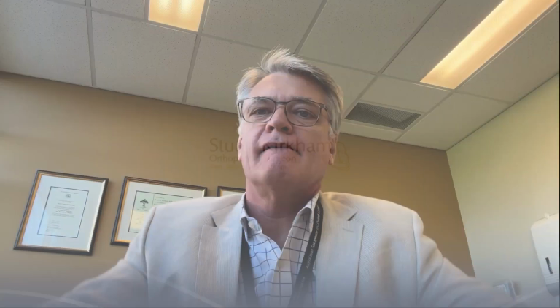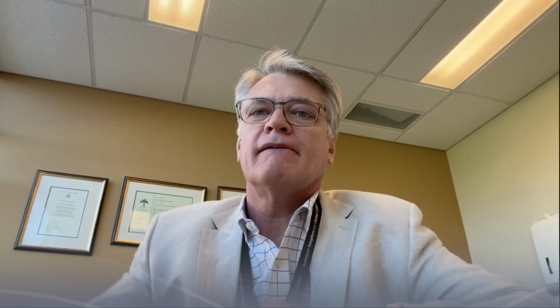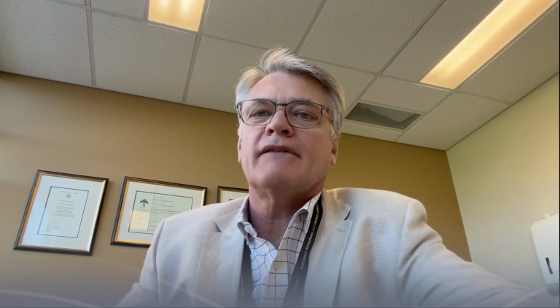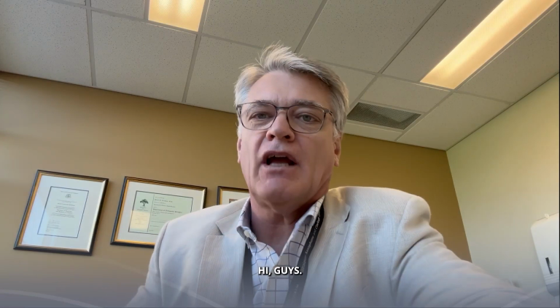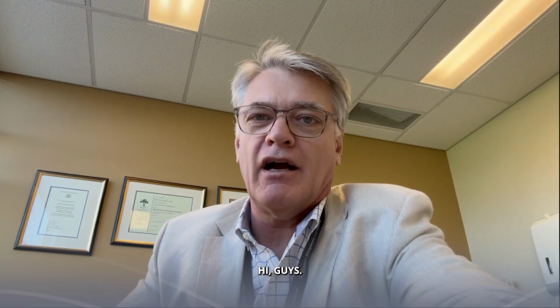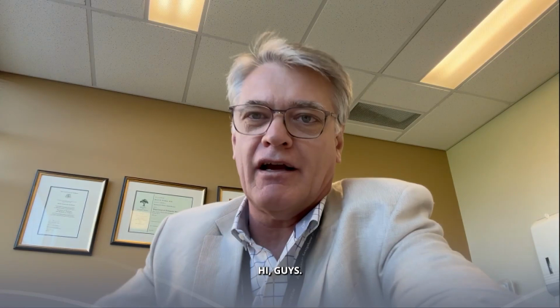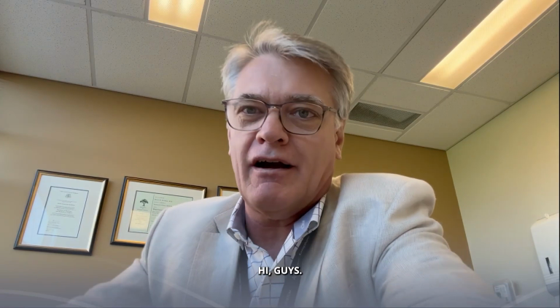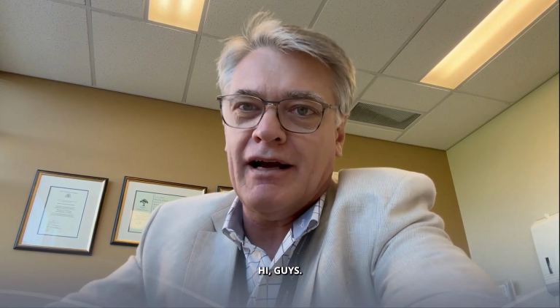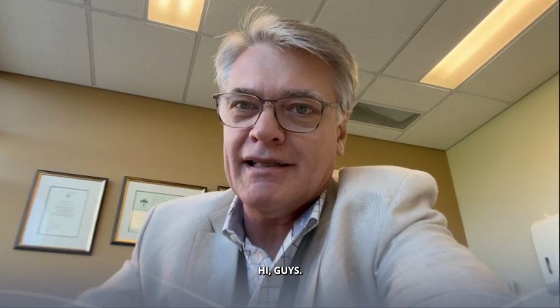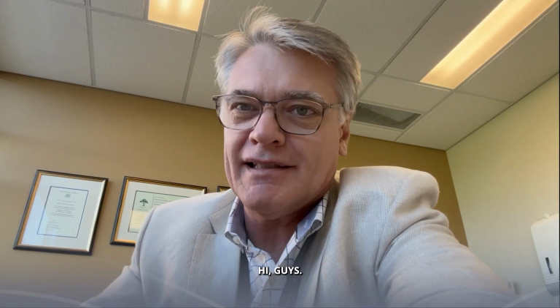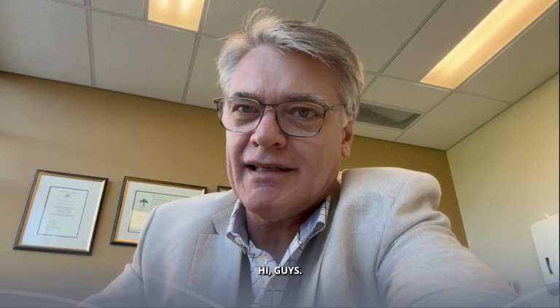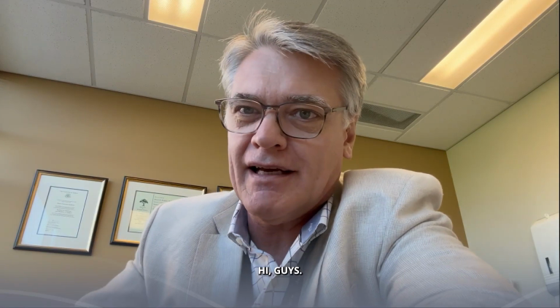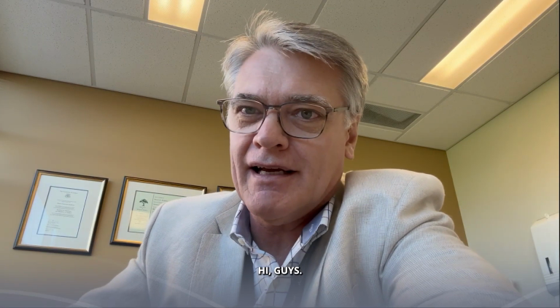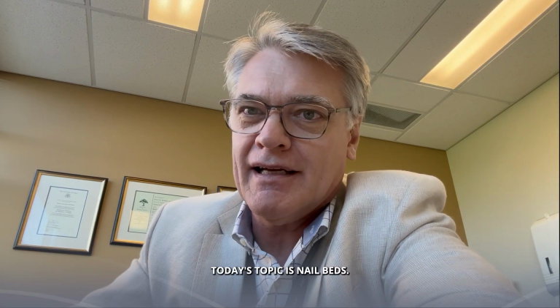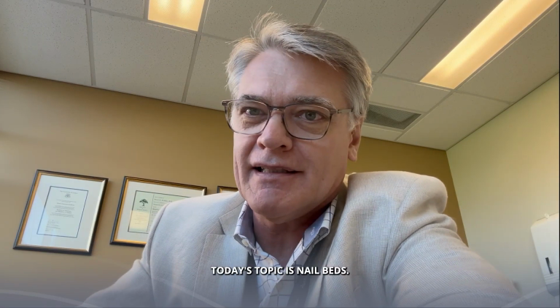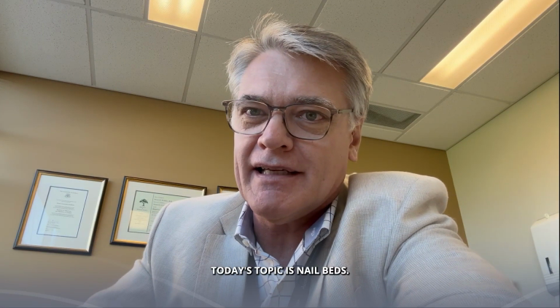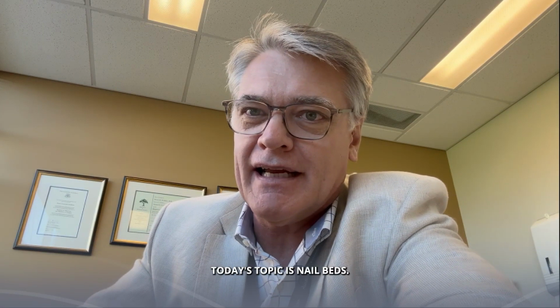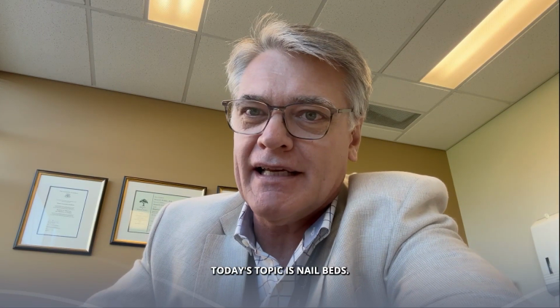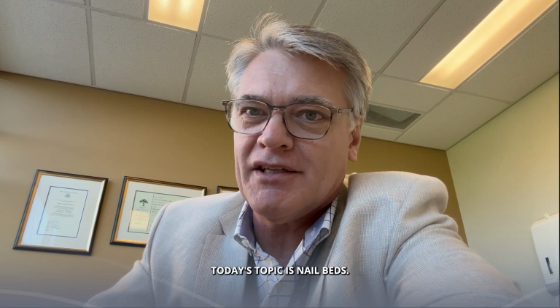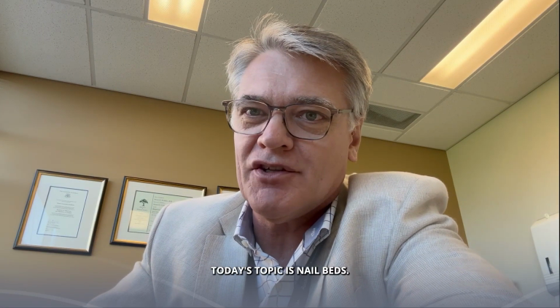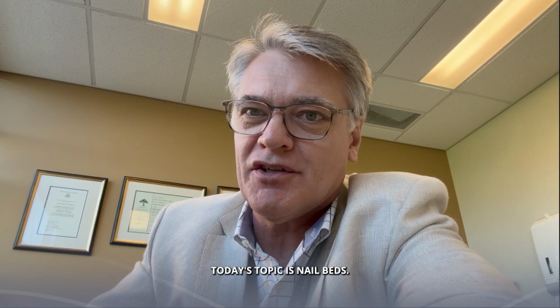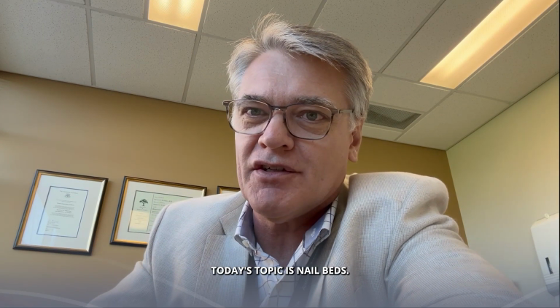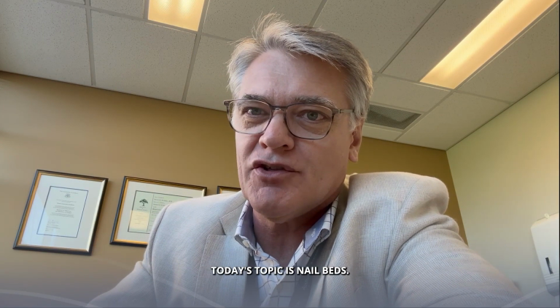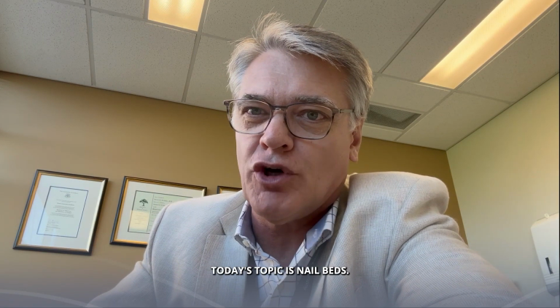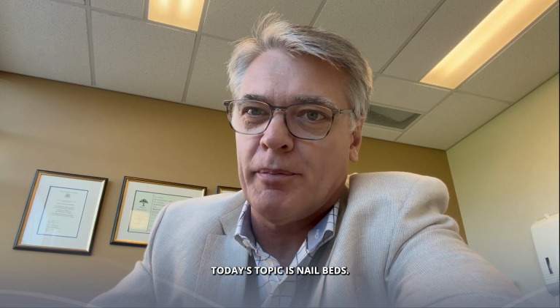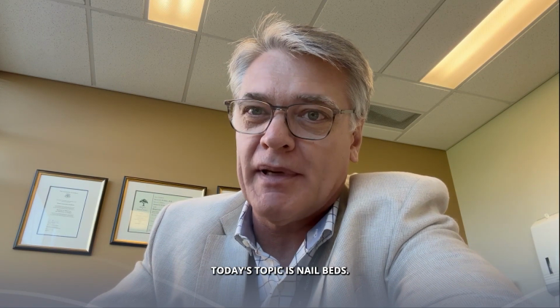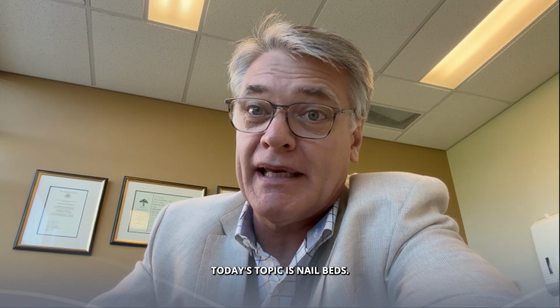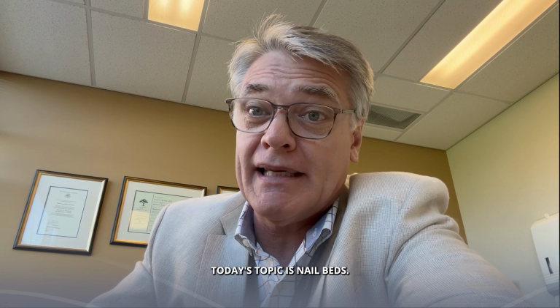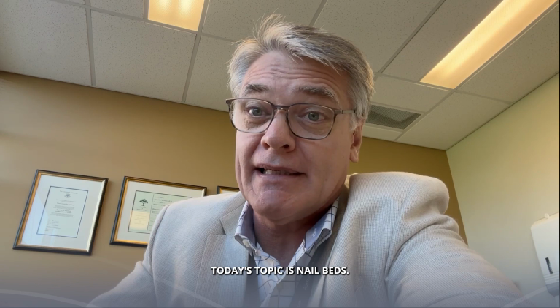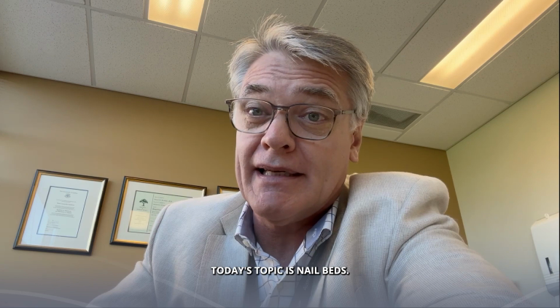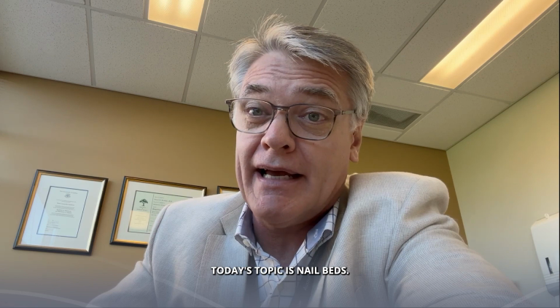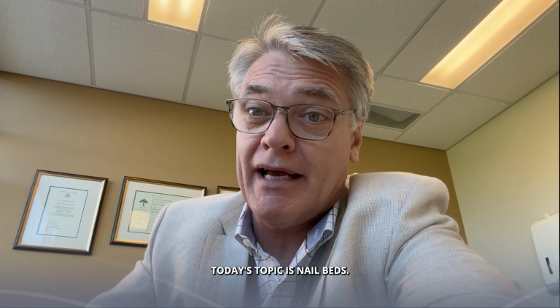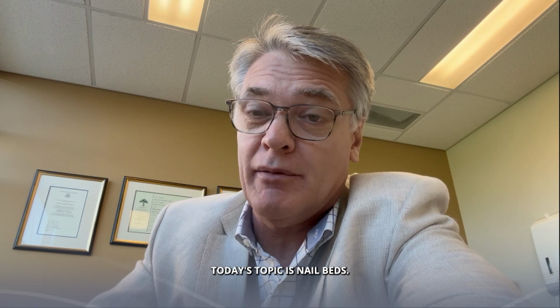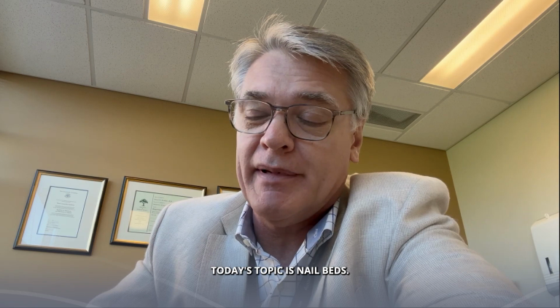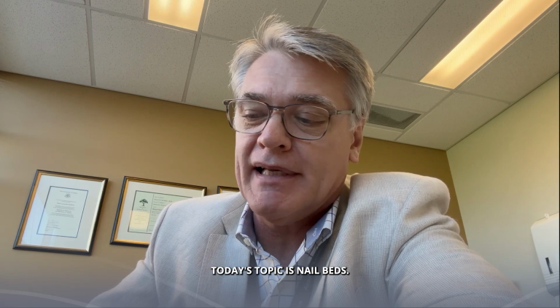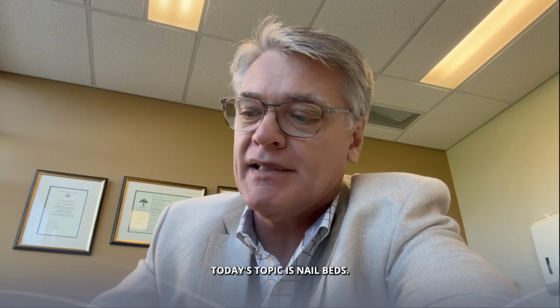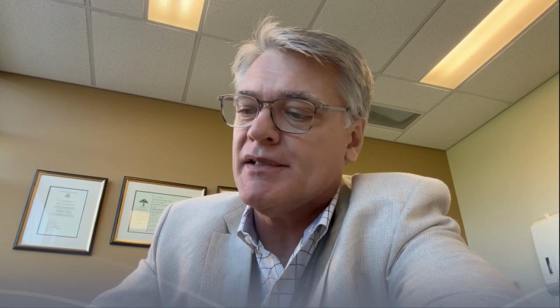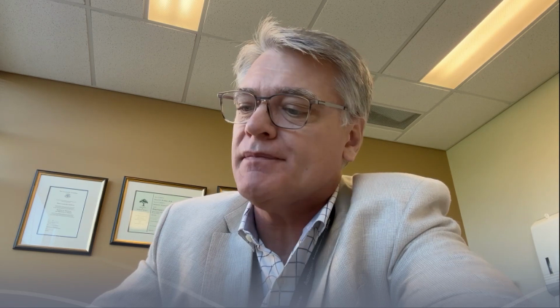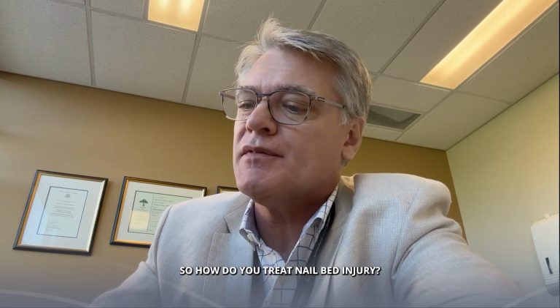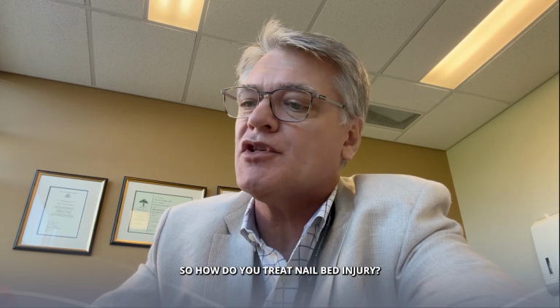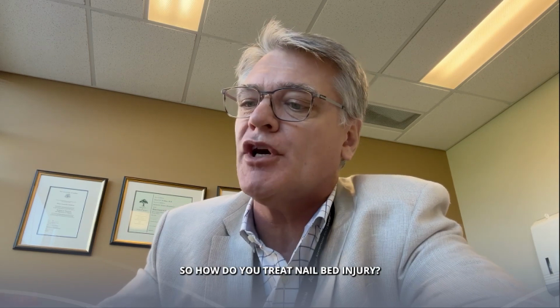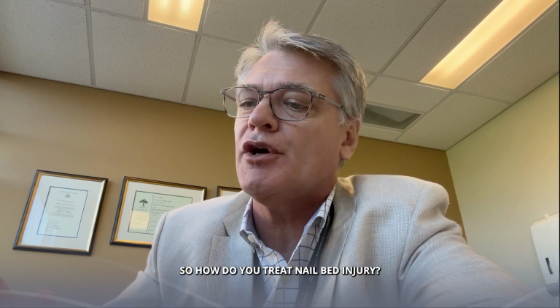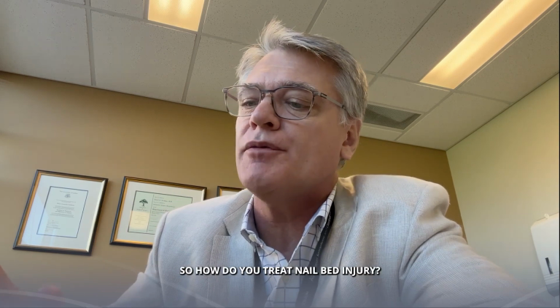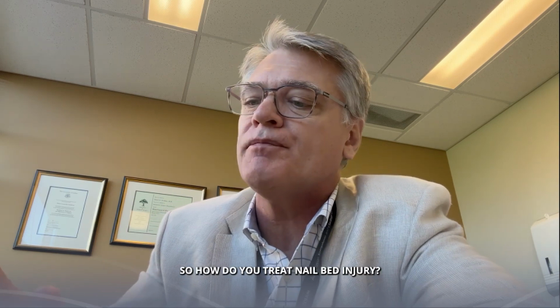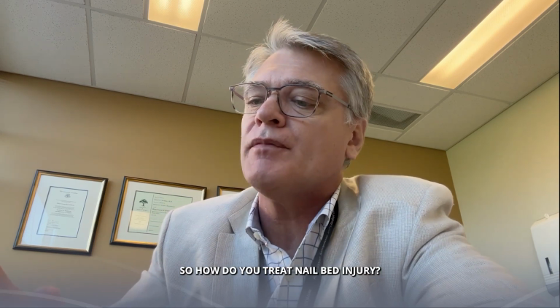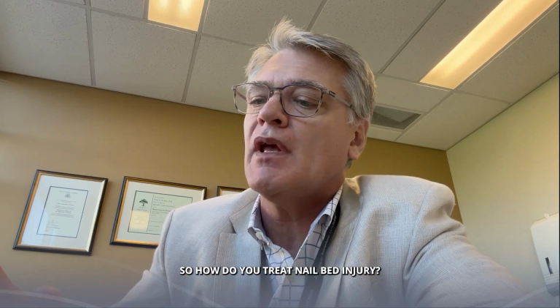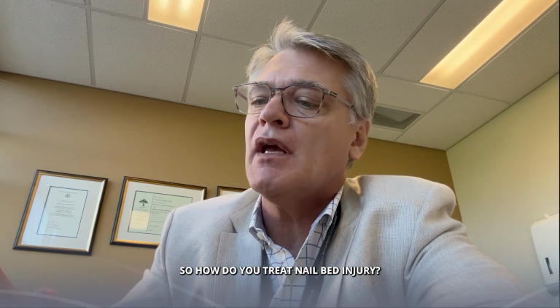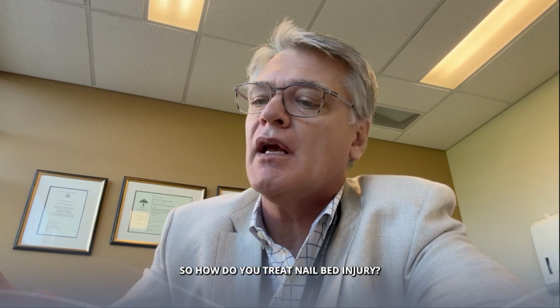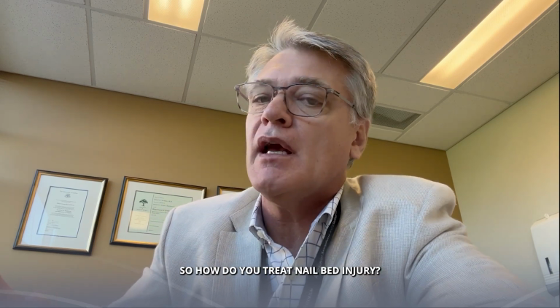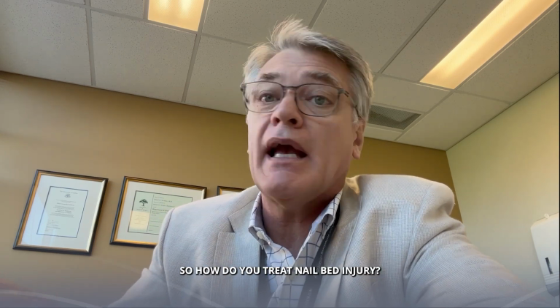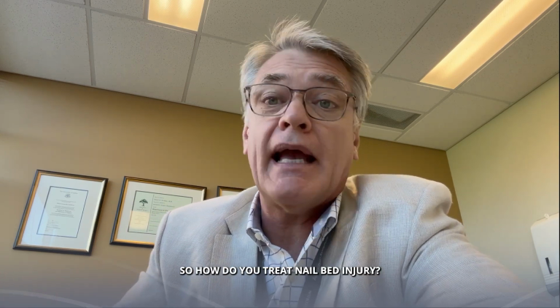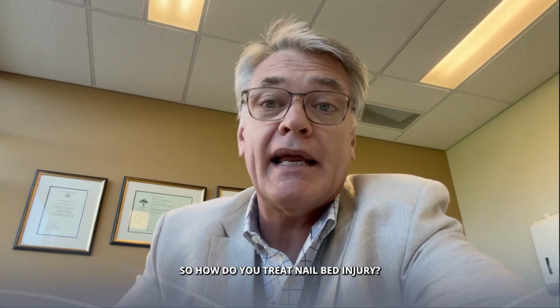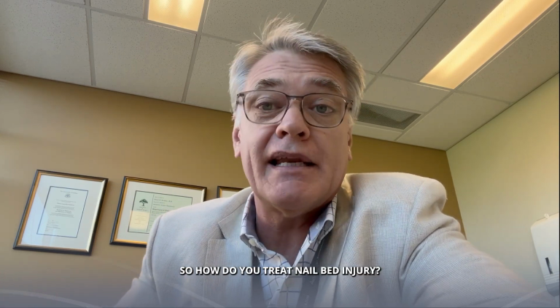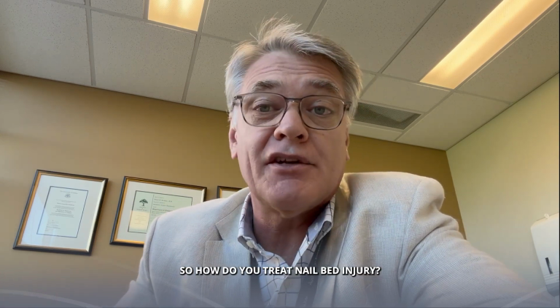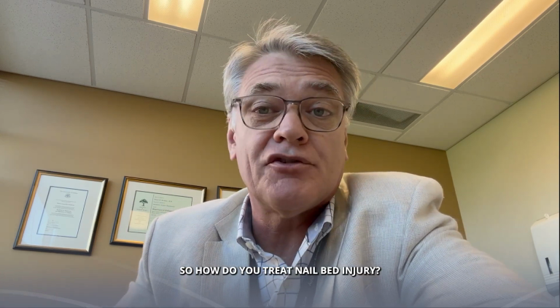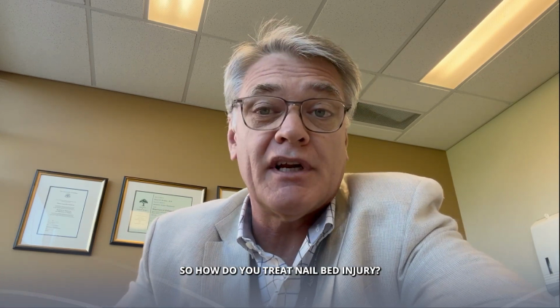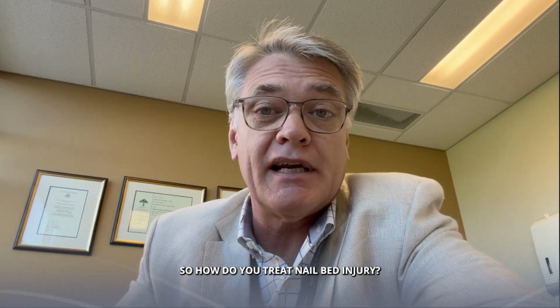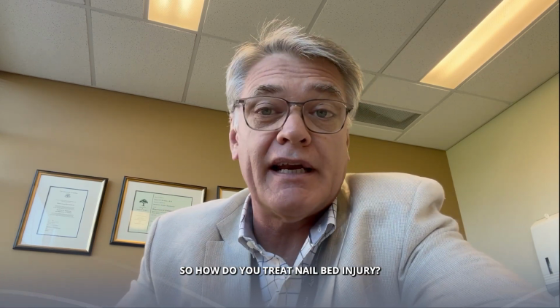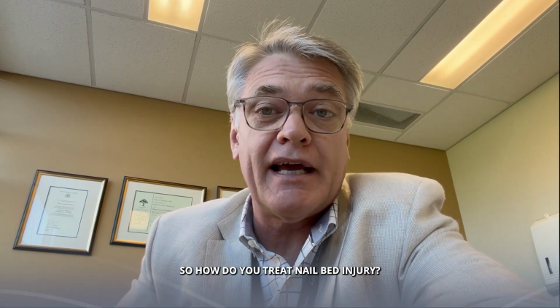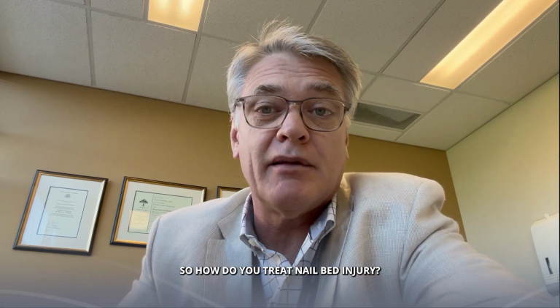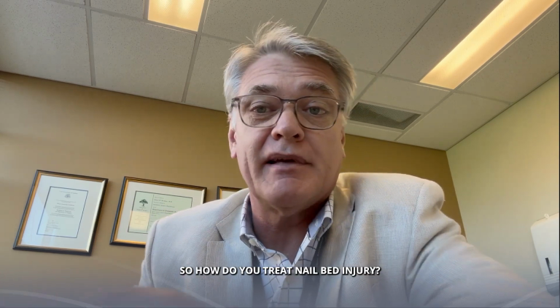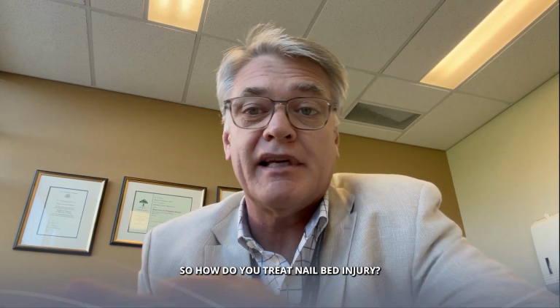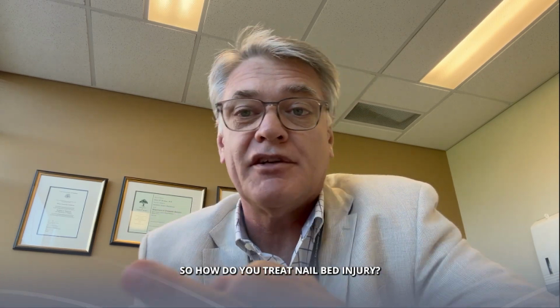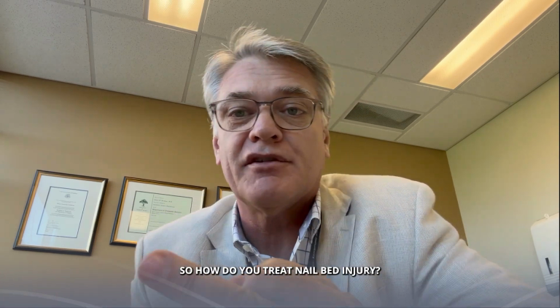Hi guys, today's topic is nail beds. So how do you treat a nail bed injury?